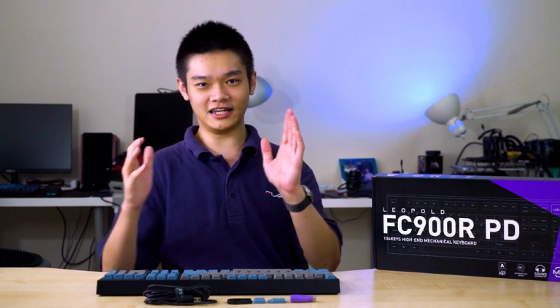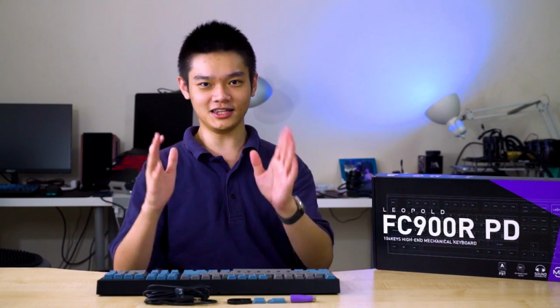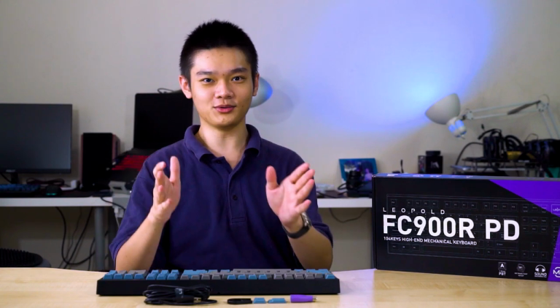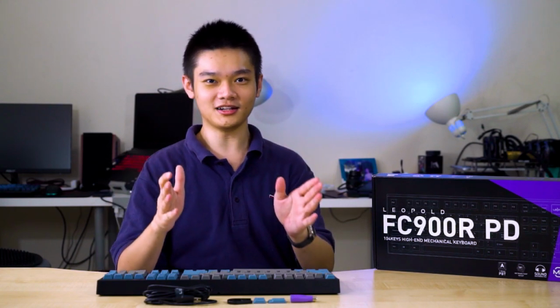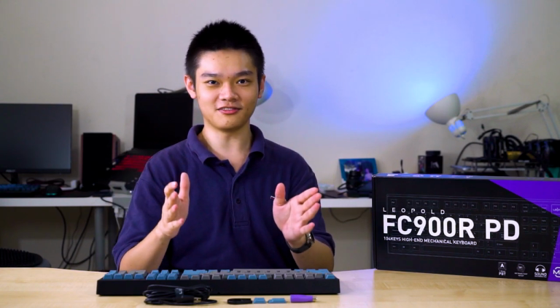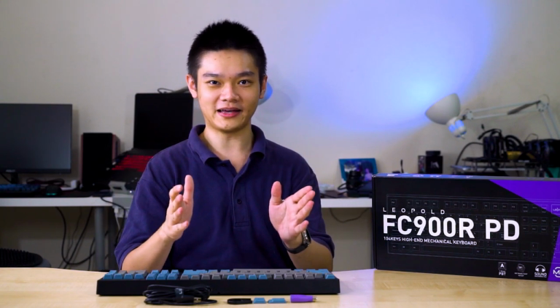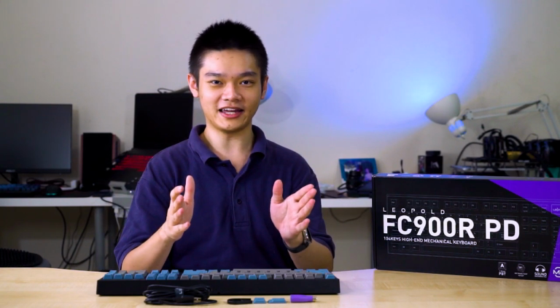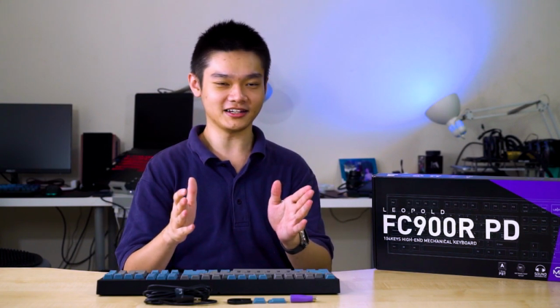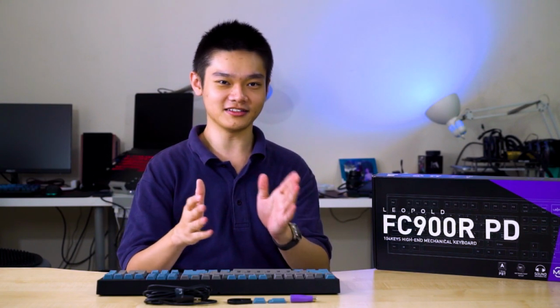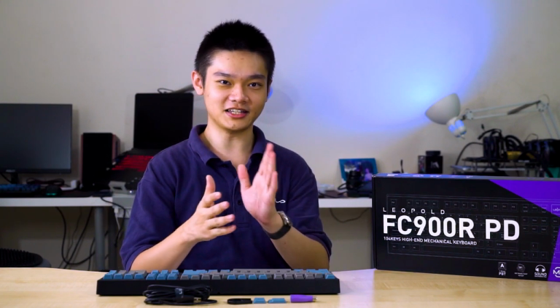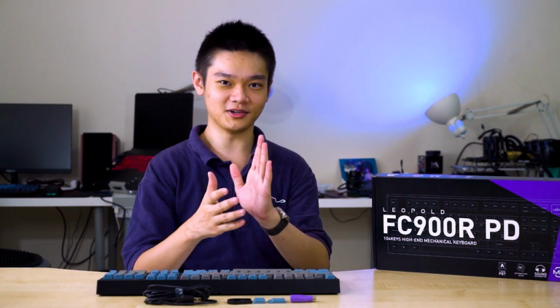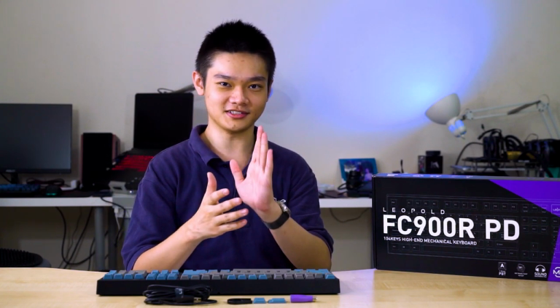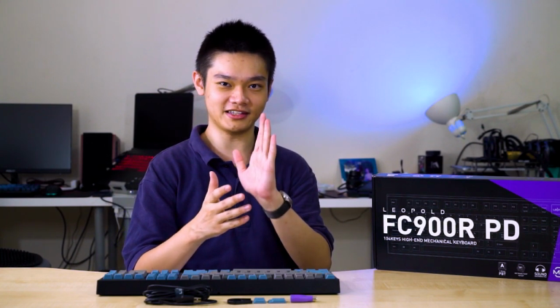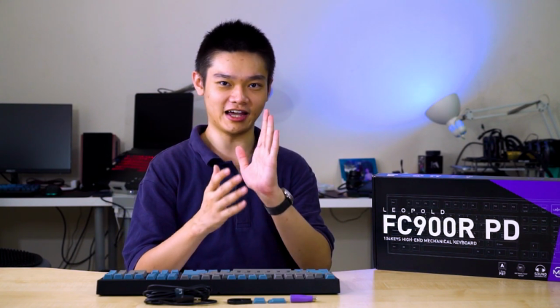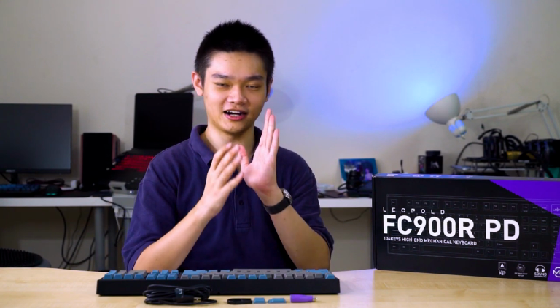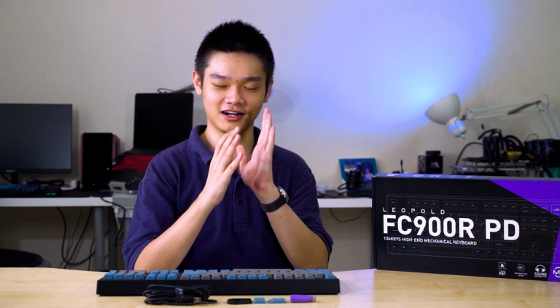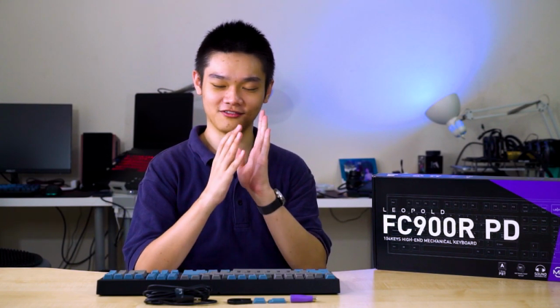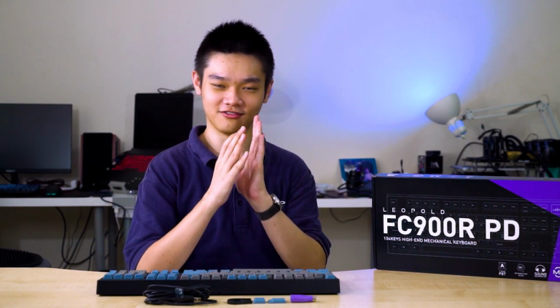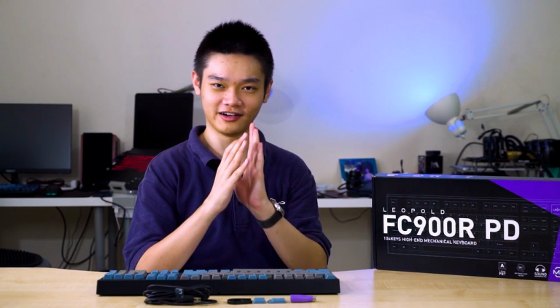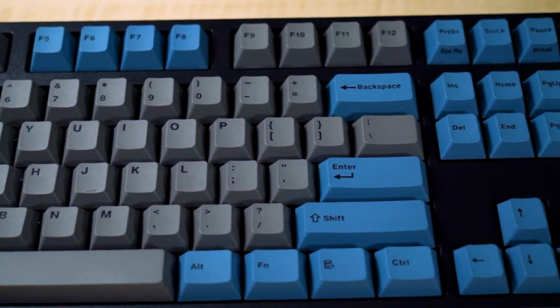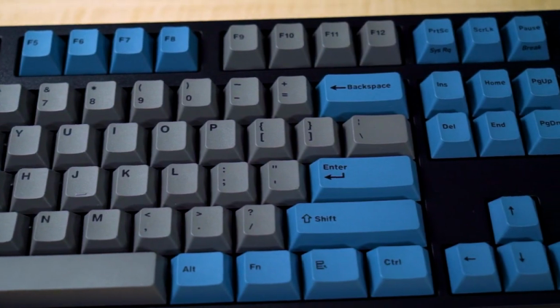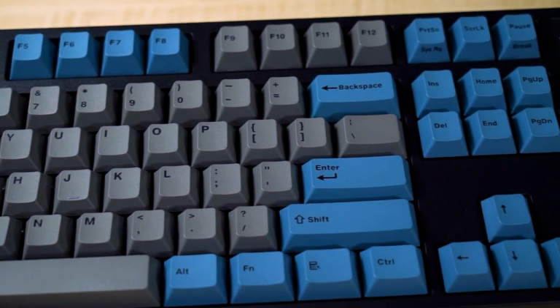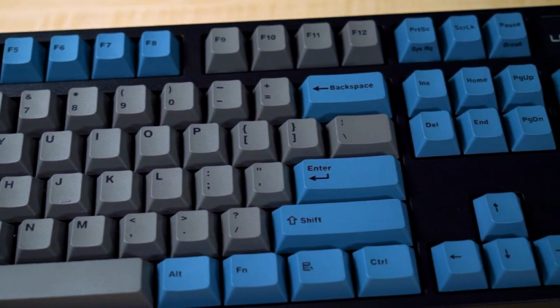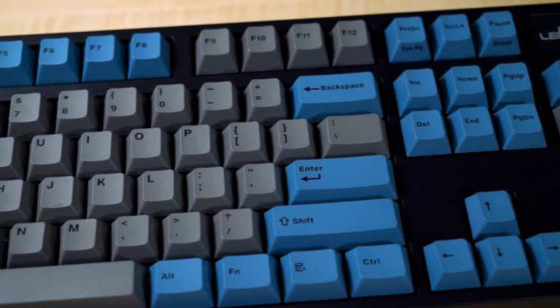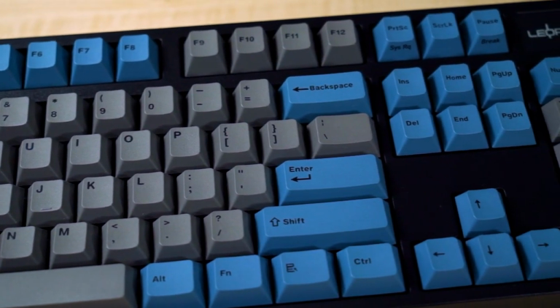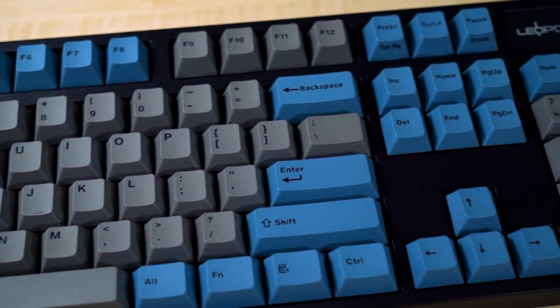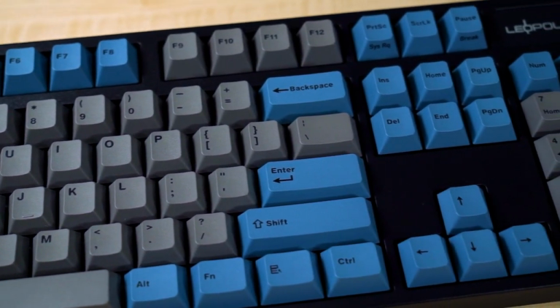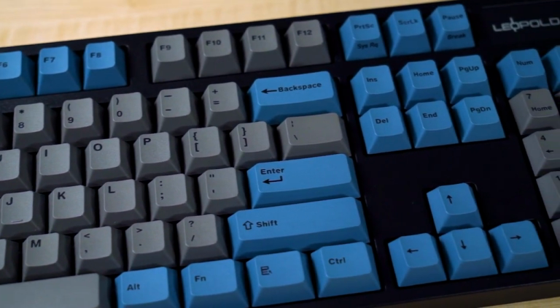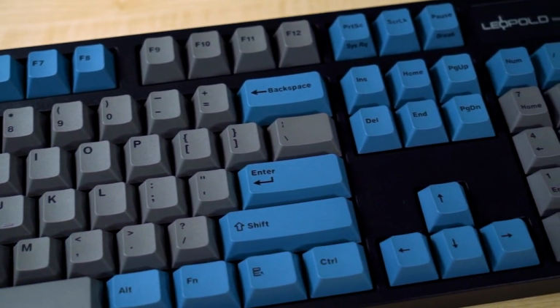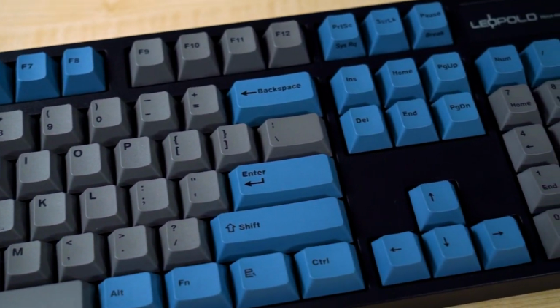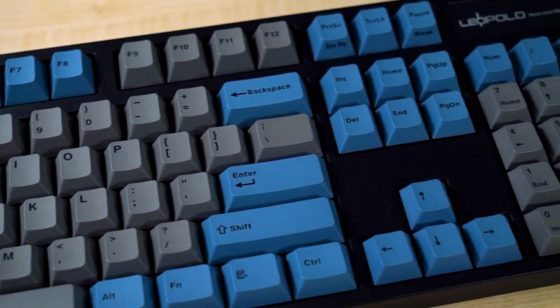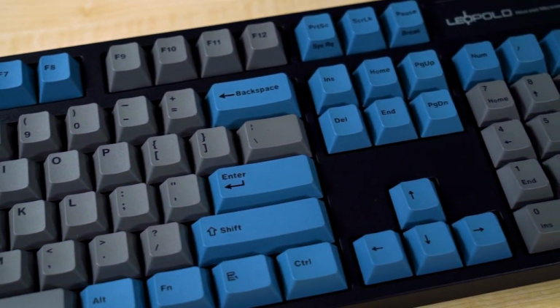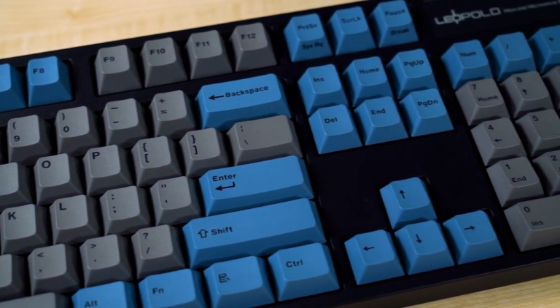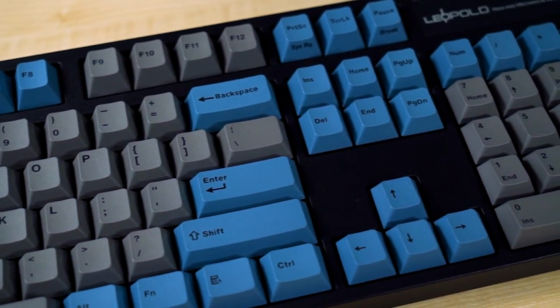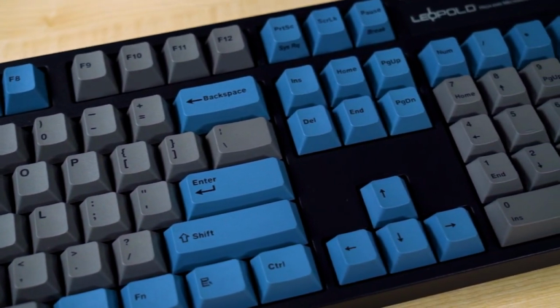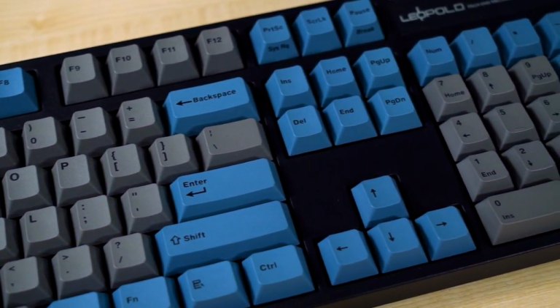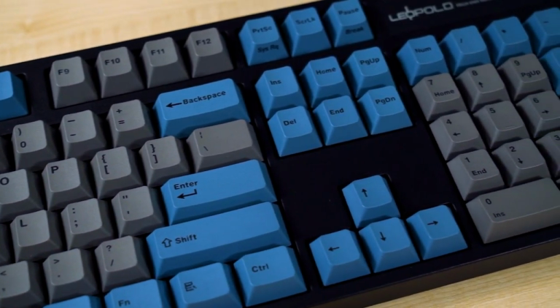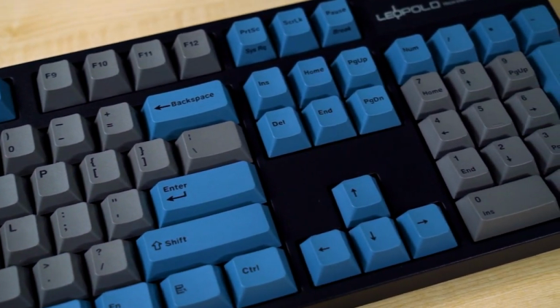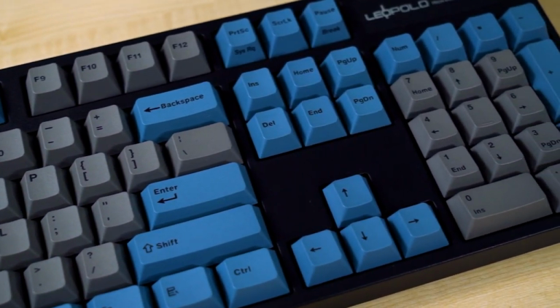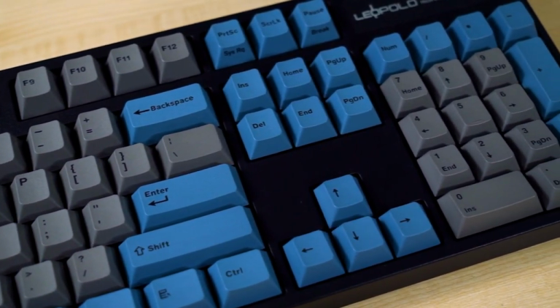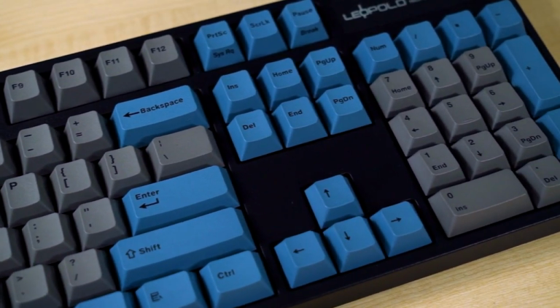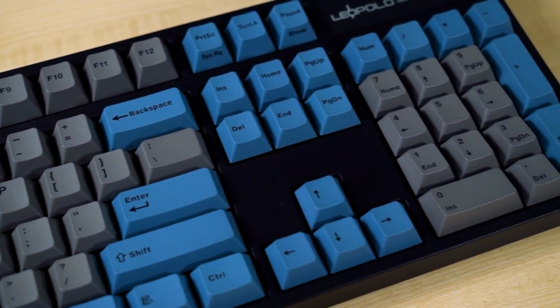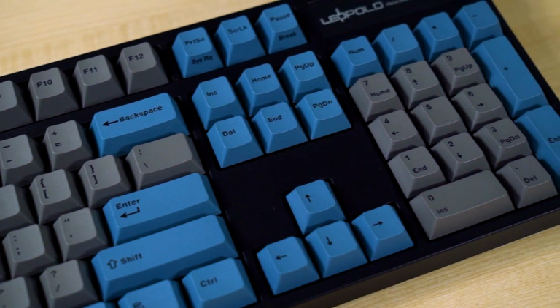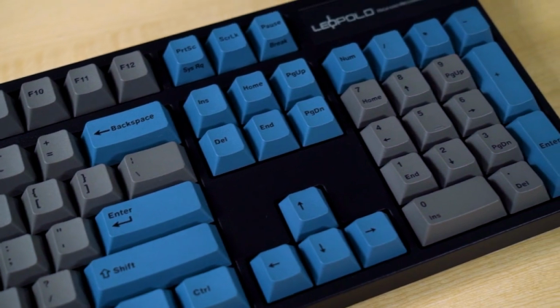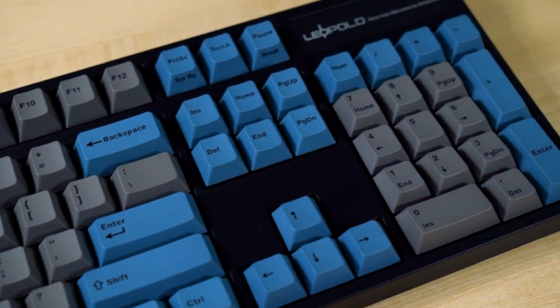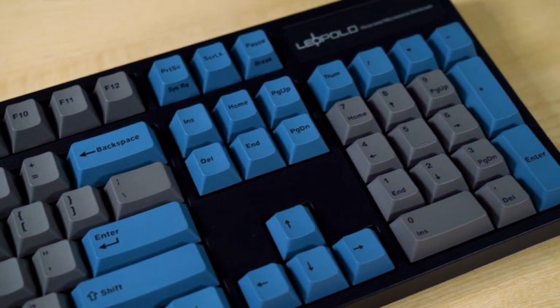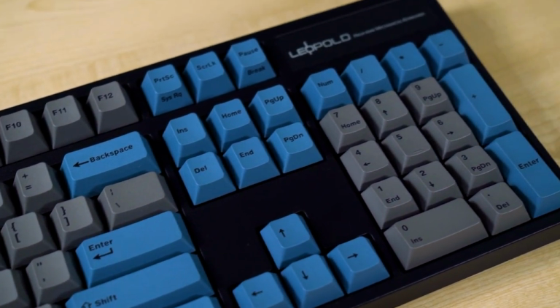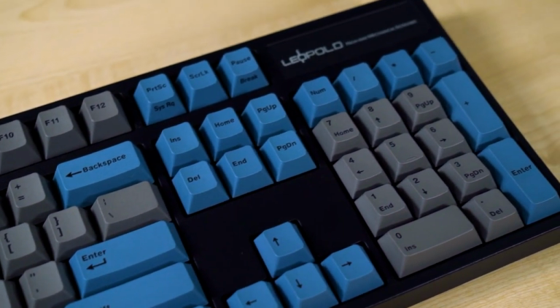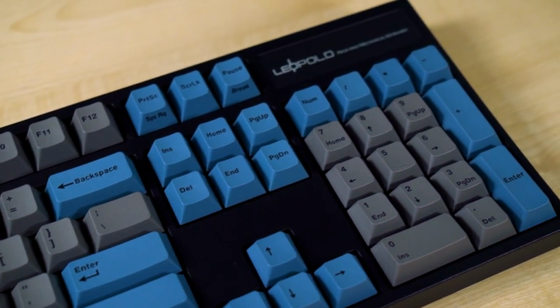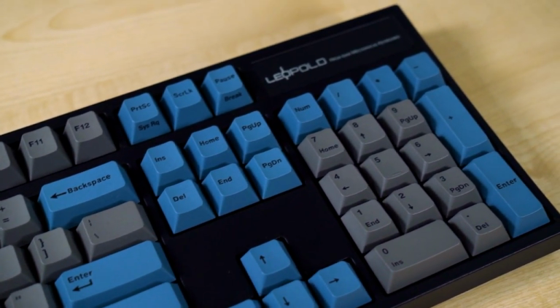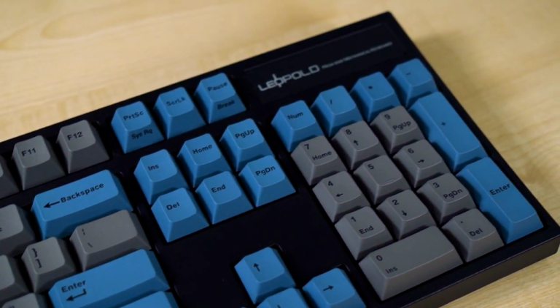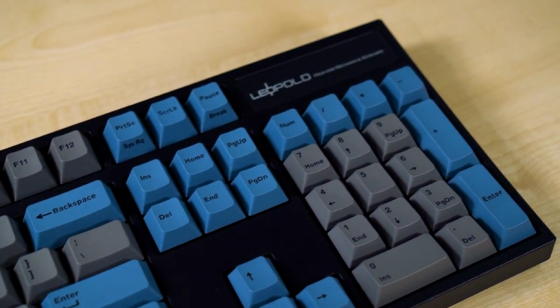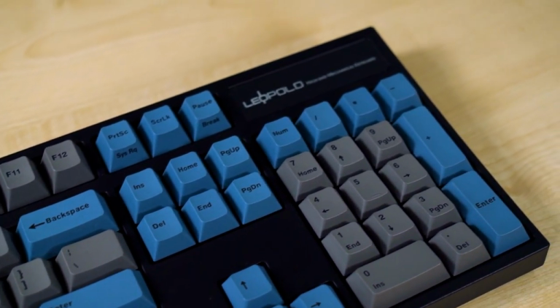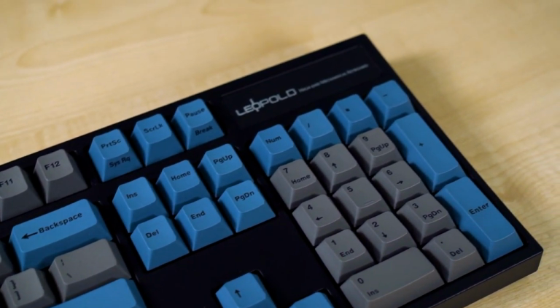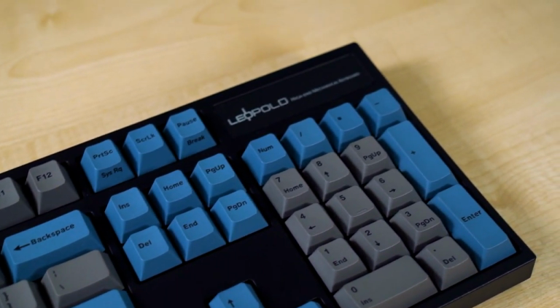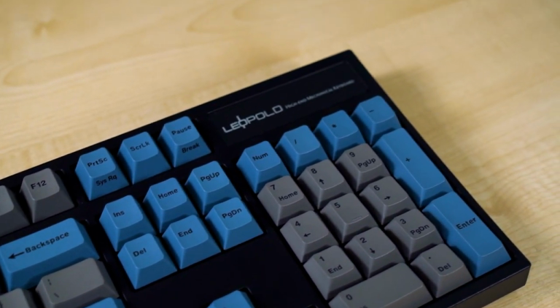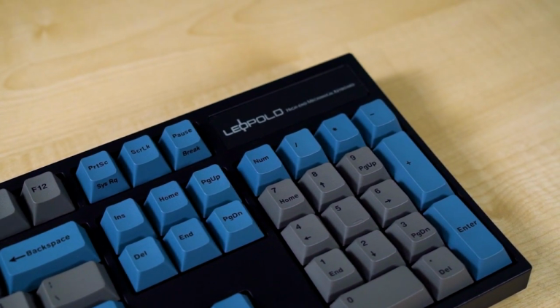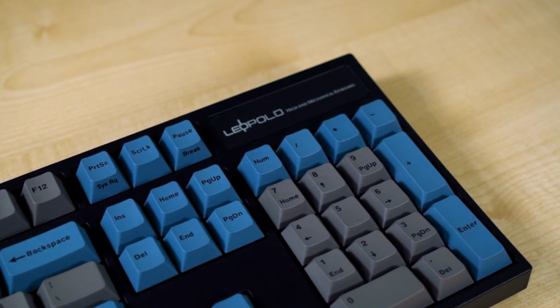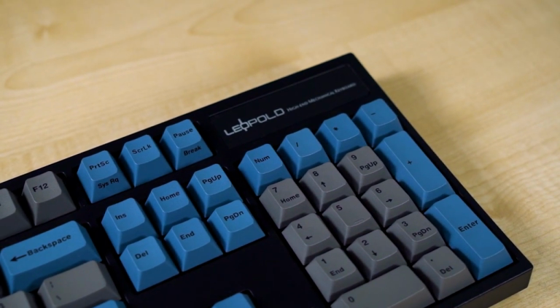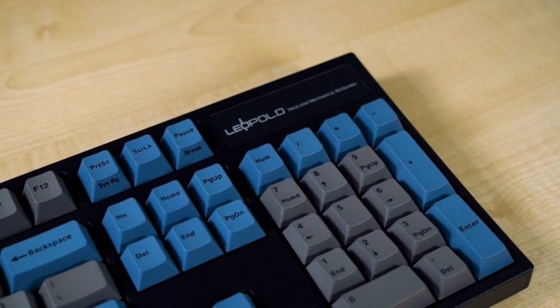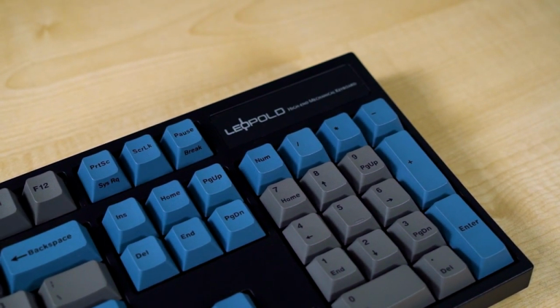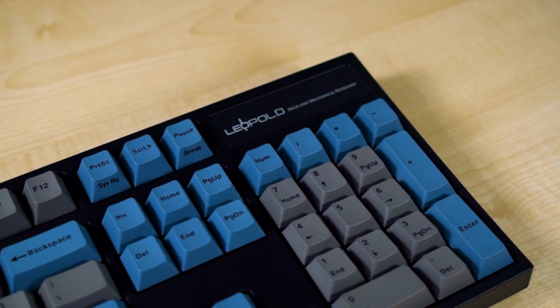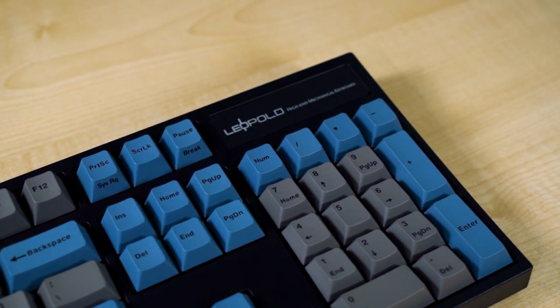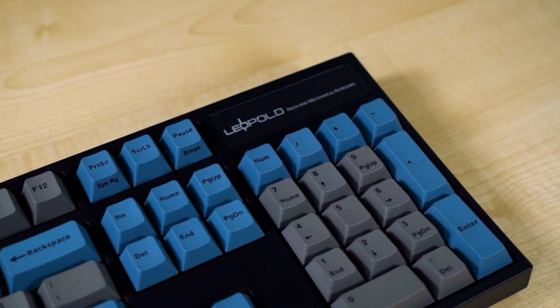In the world of mechanical keyboards, there are a variety of them, and today we're going to take a look at the Leopold FC900R PD.